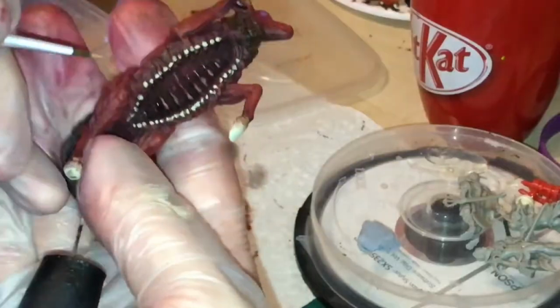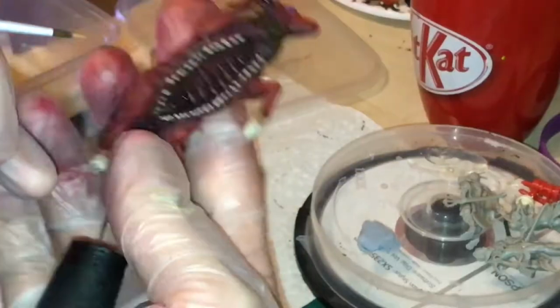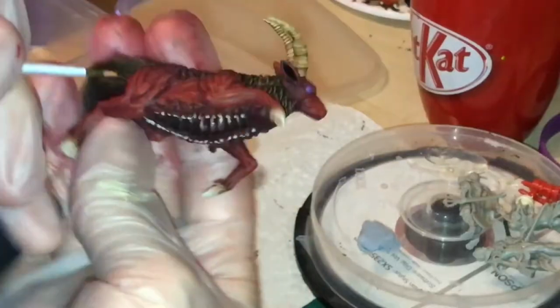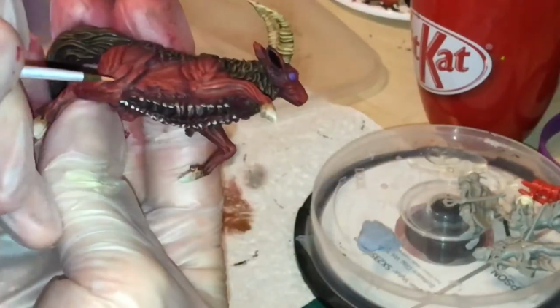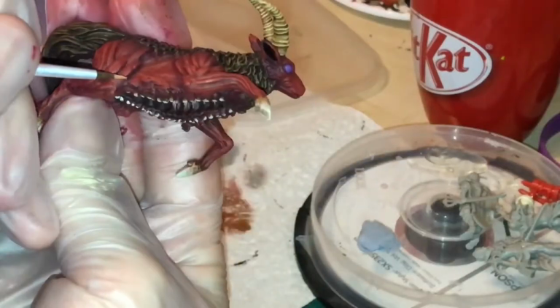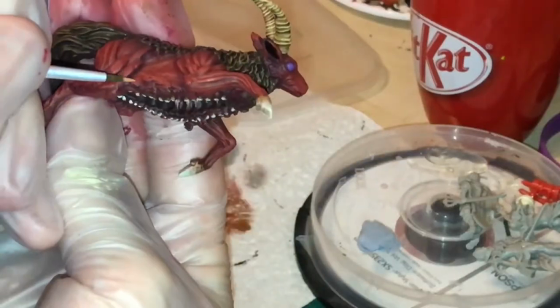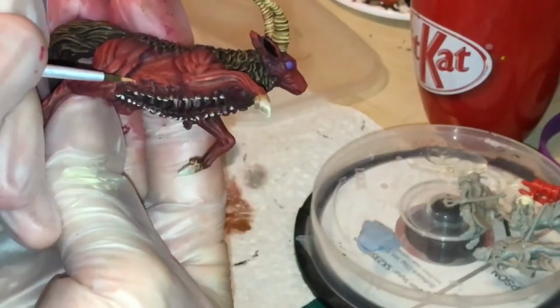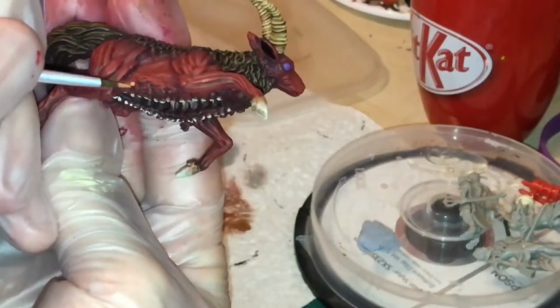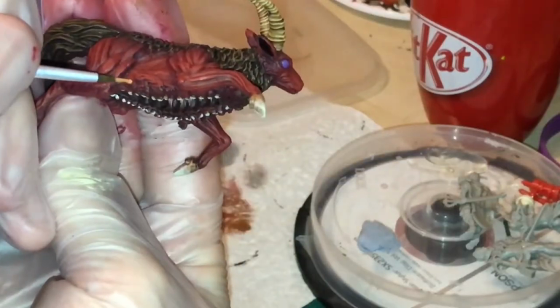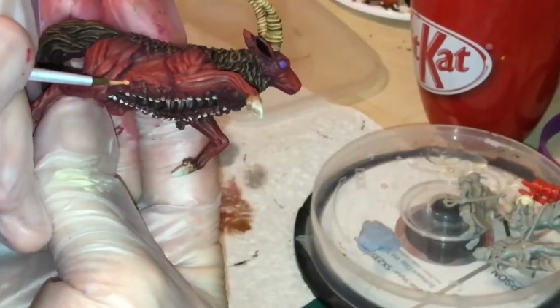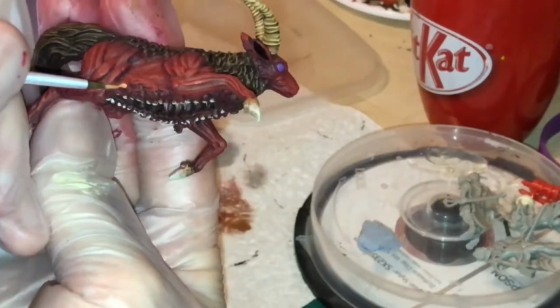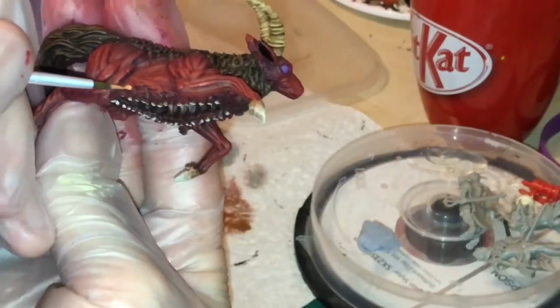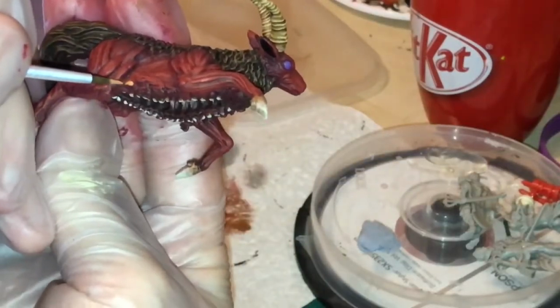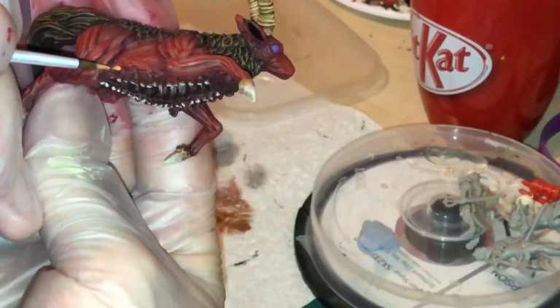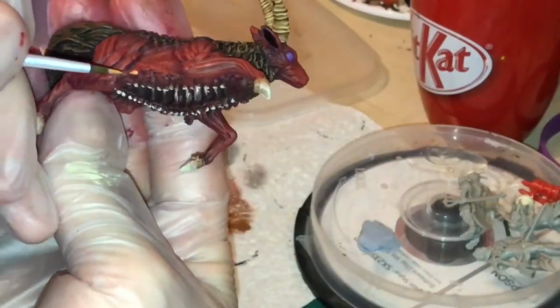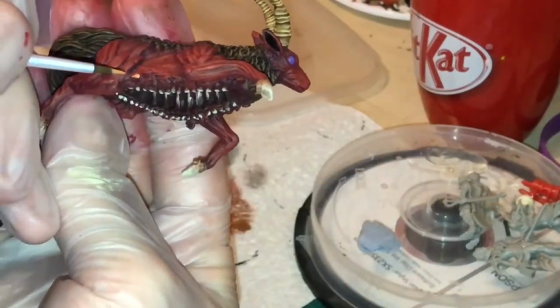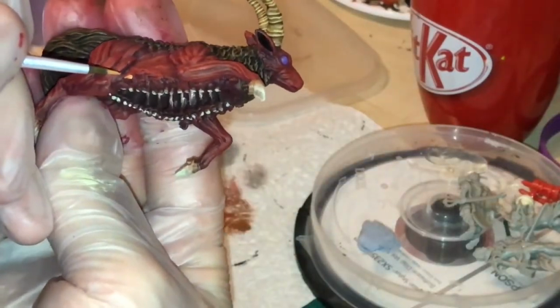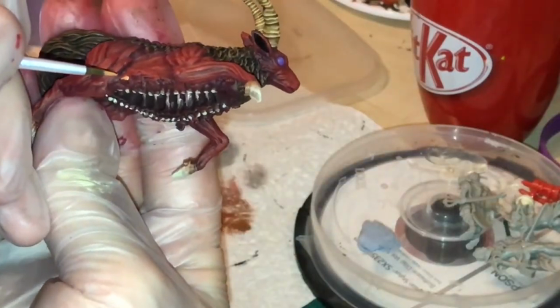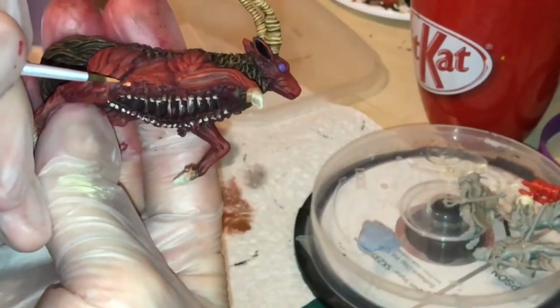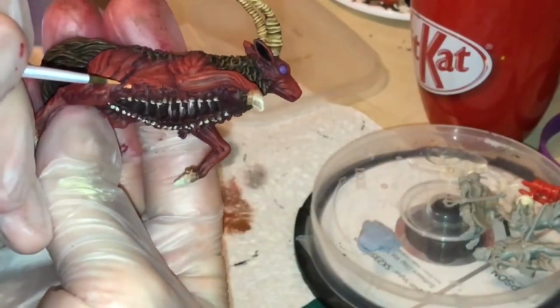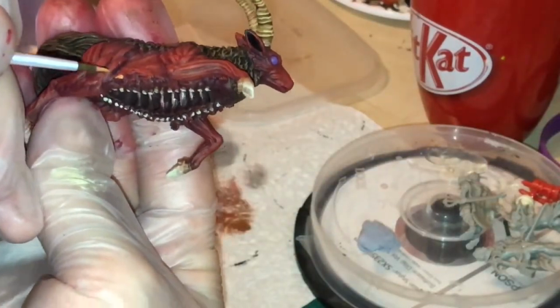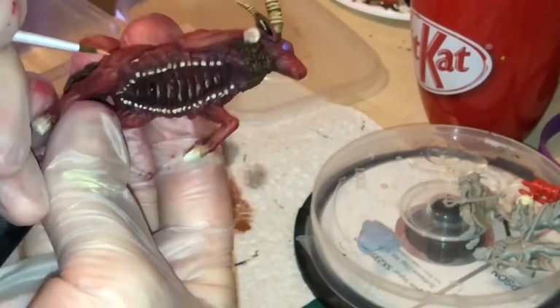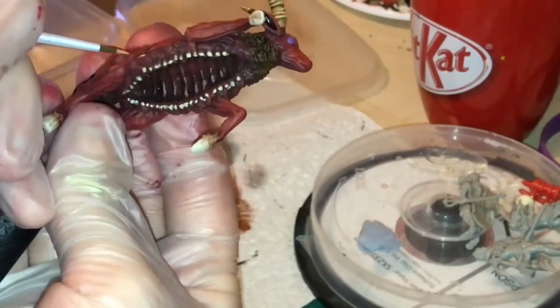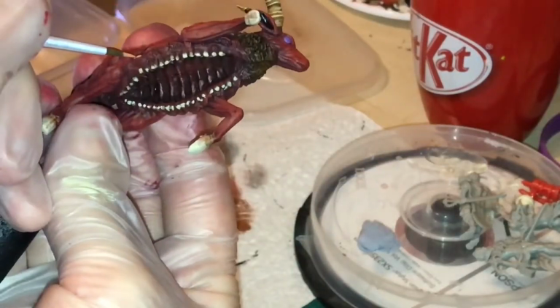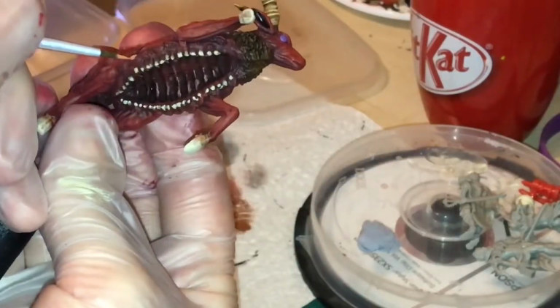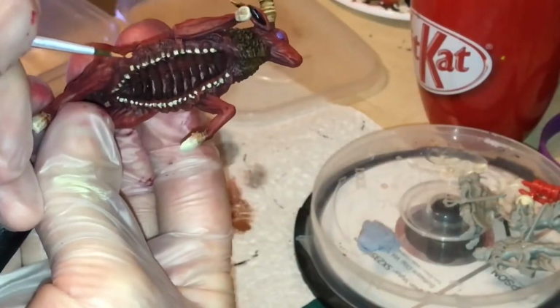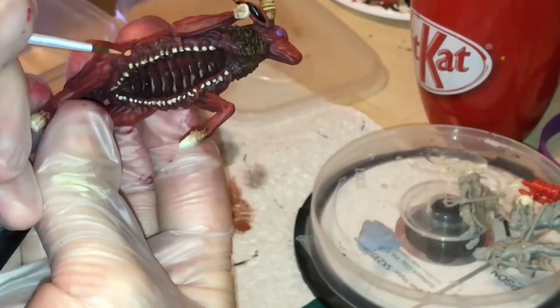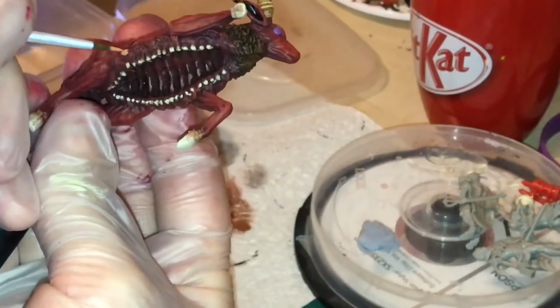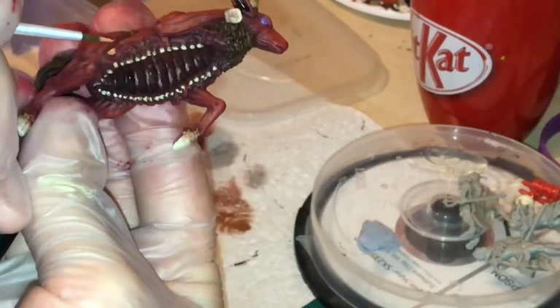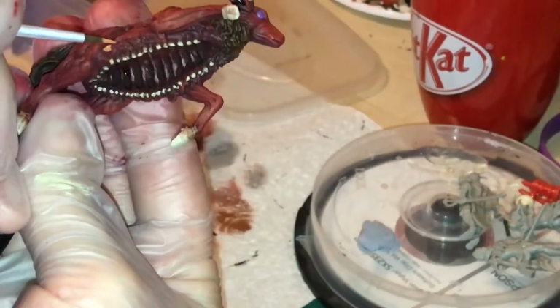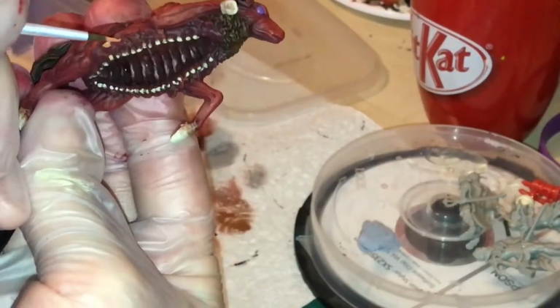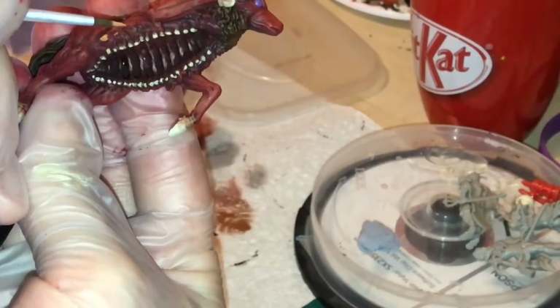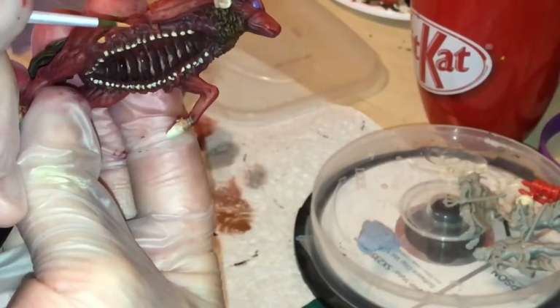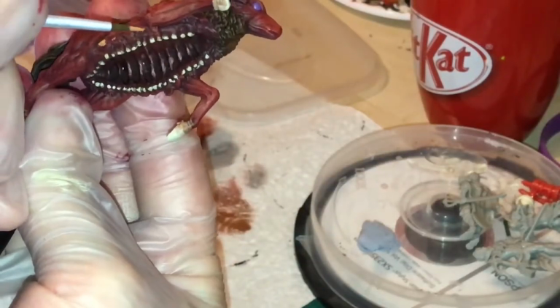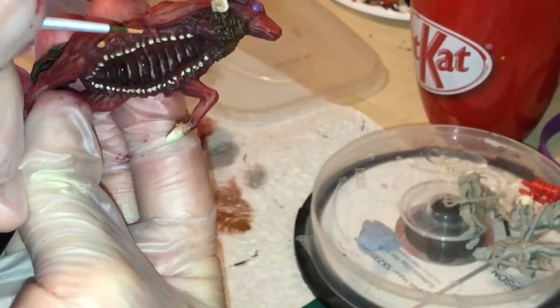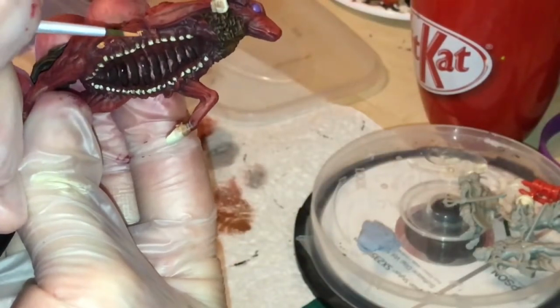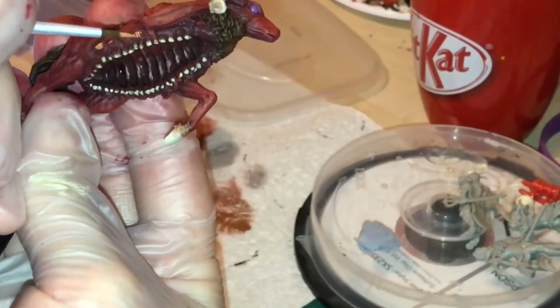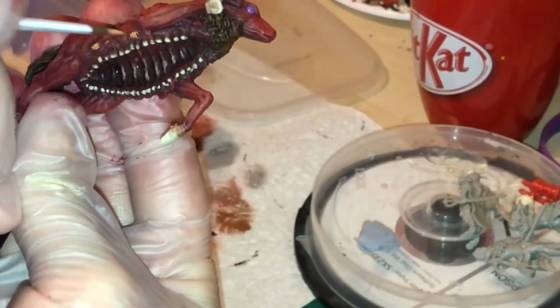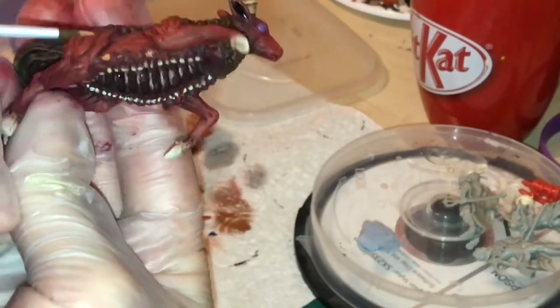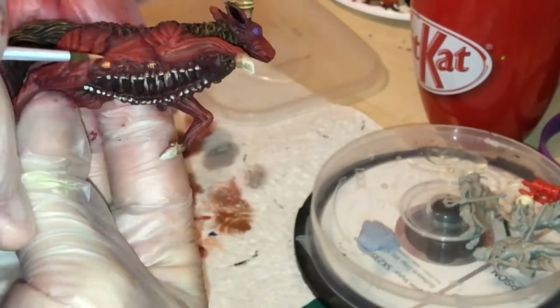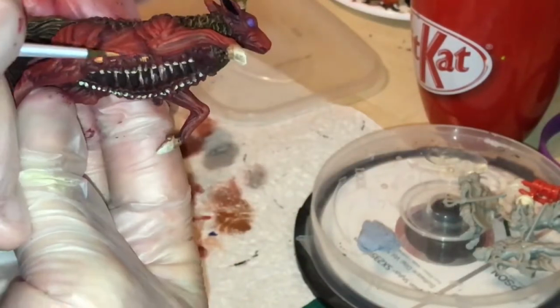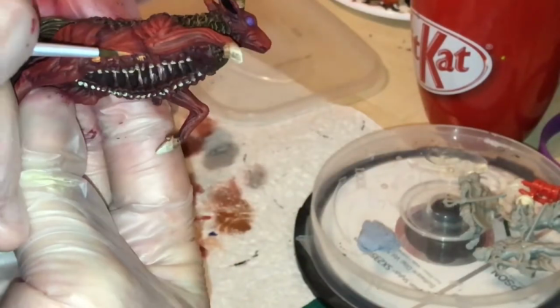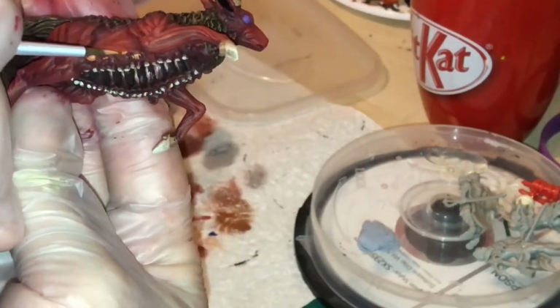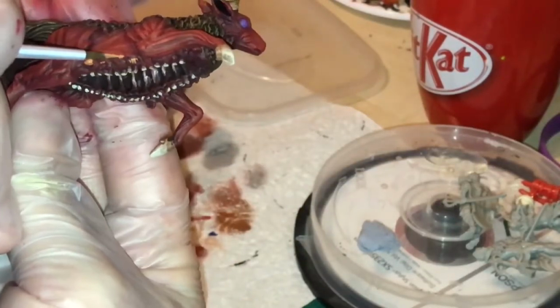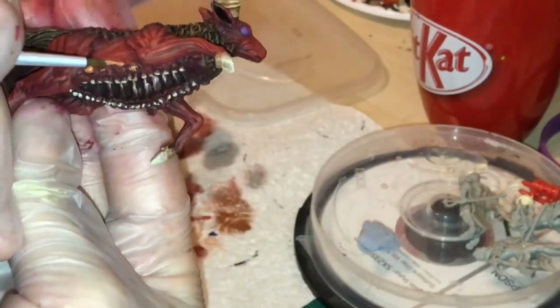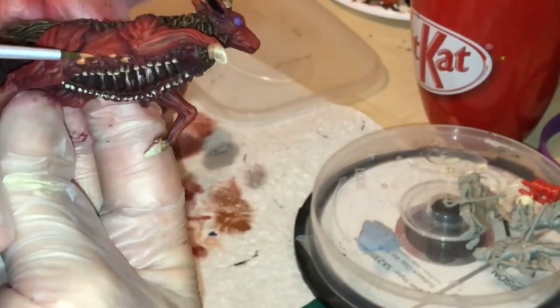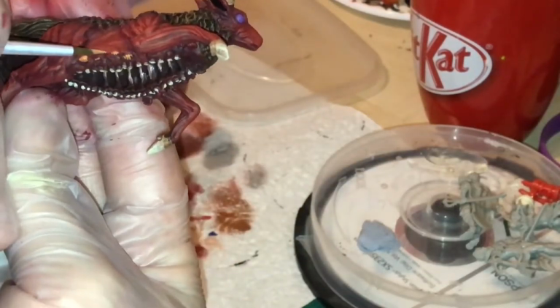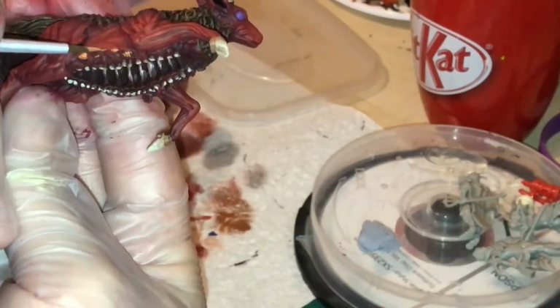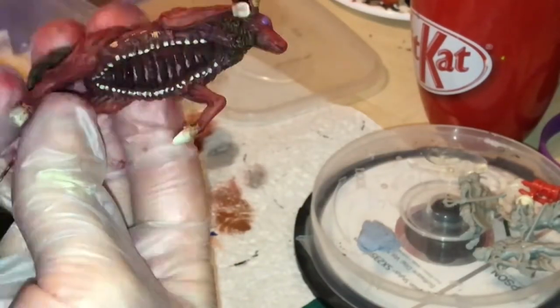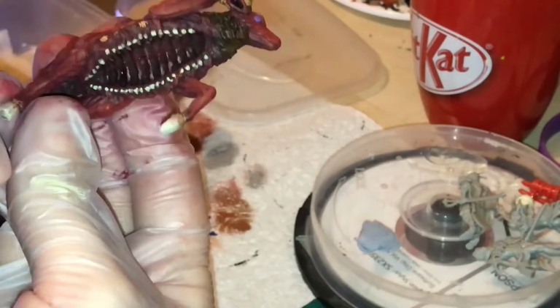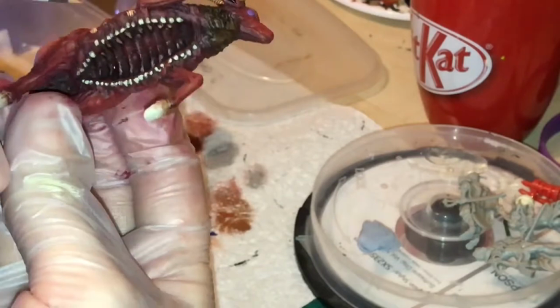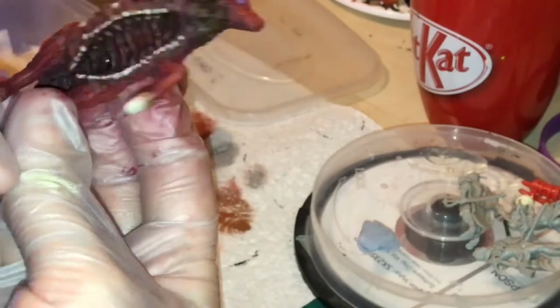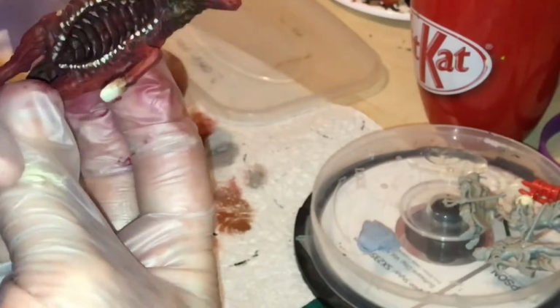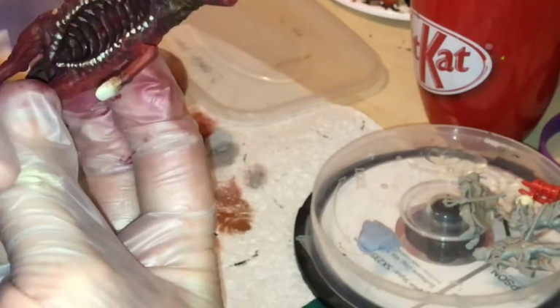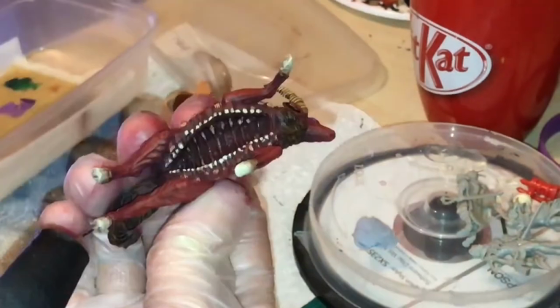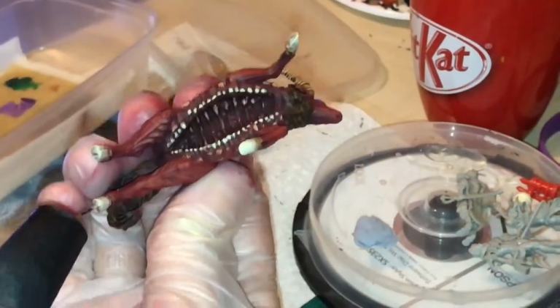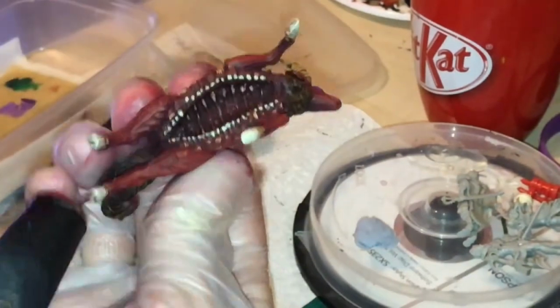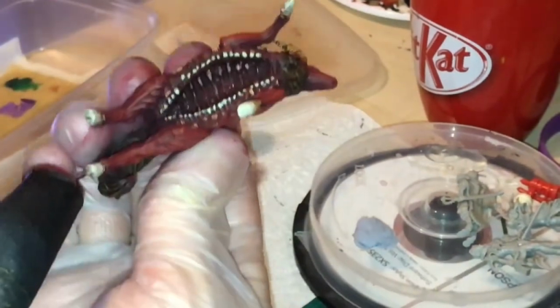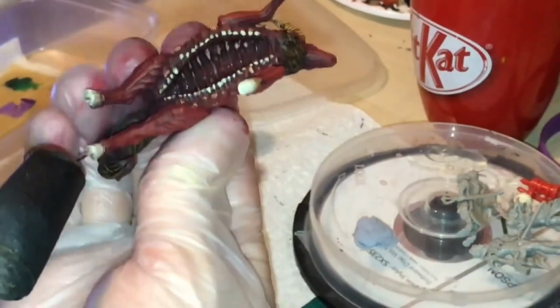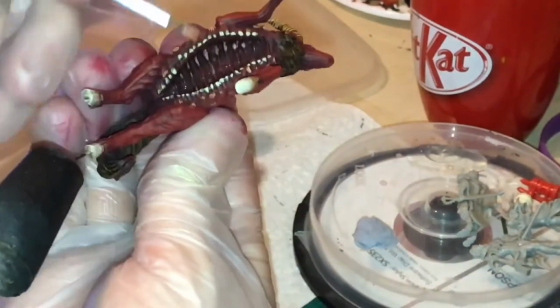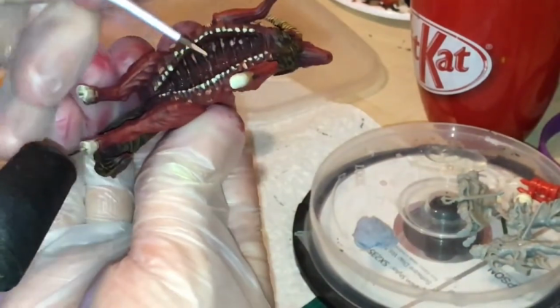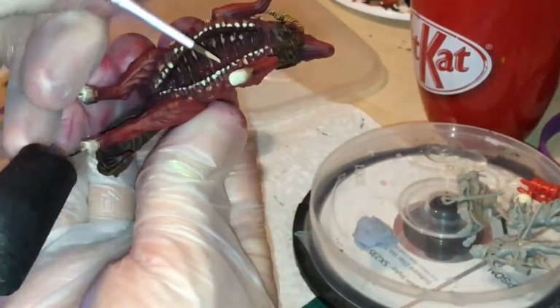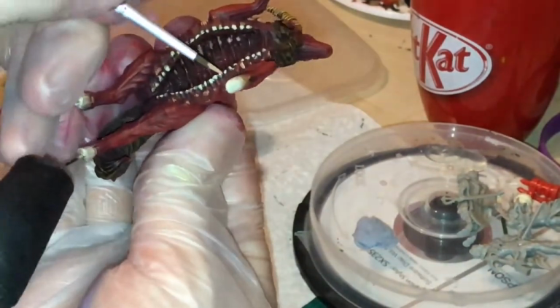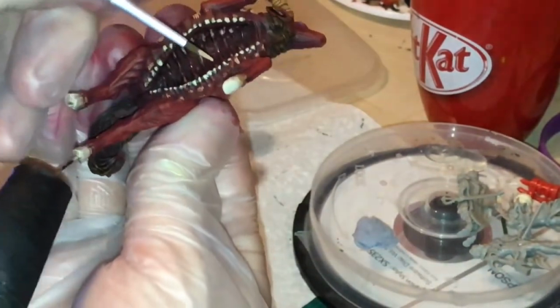Next I paint the hands using Ratskin Flesh and then wet blending up to Kislev Flesh.